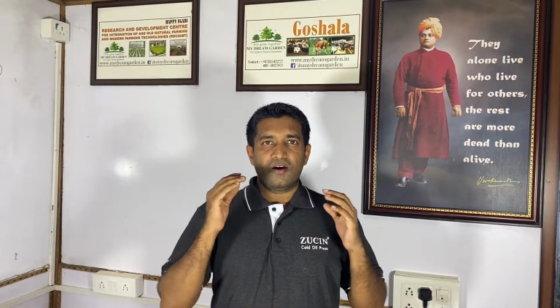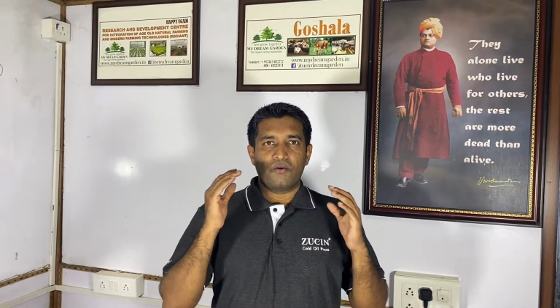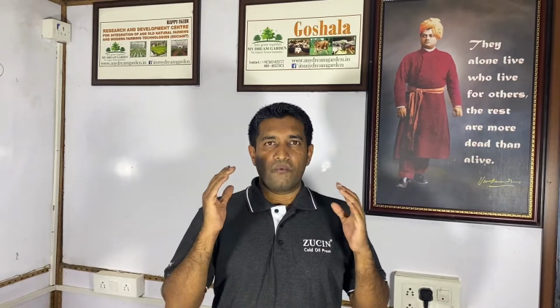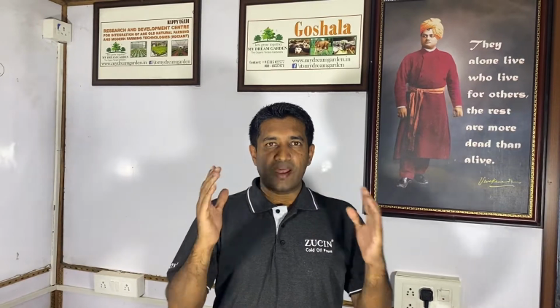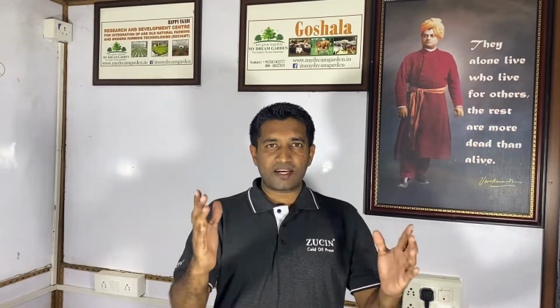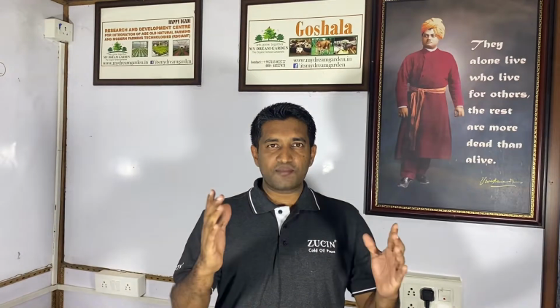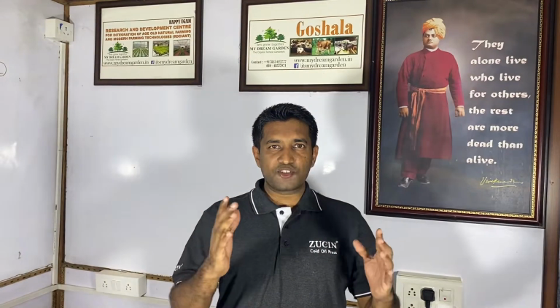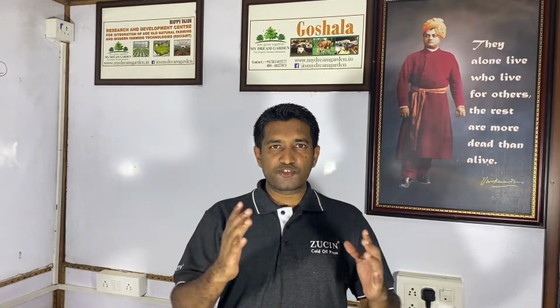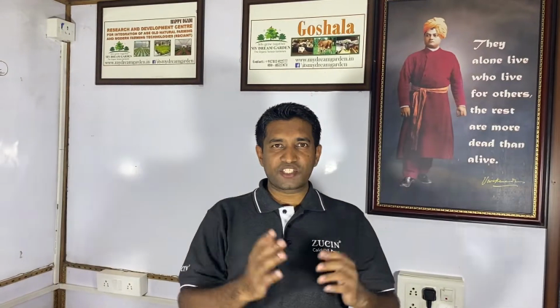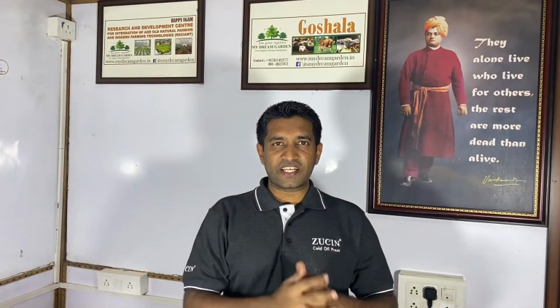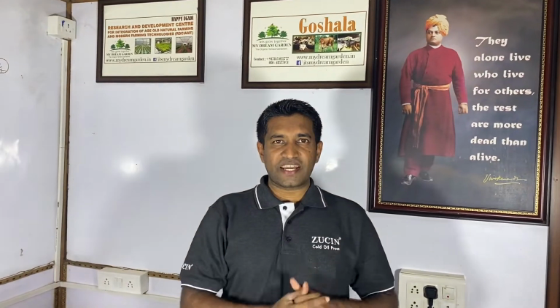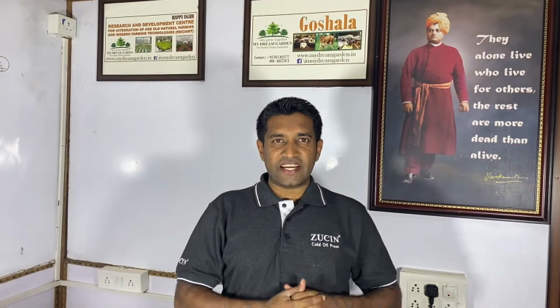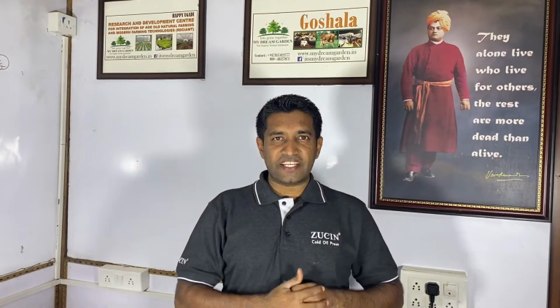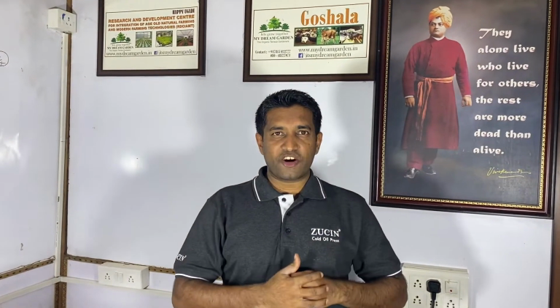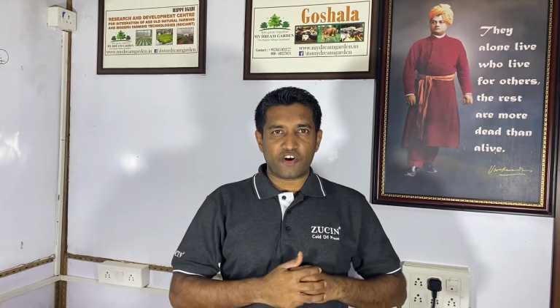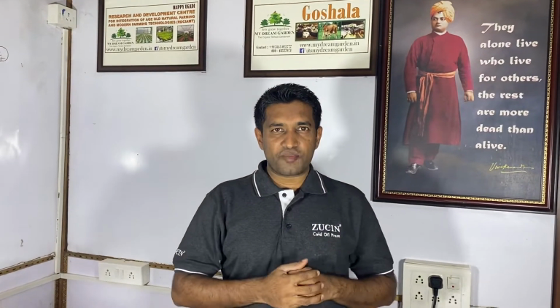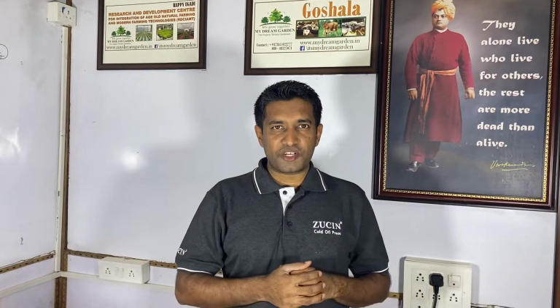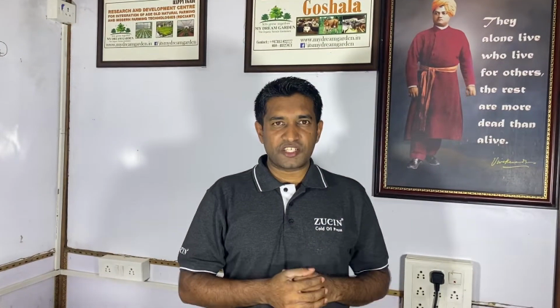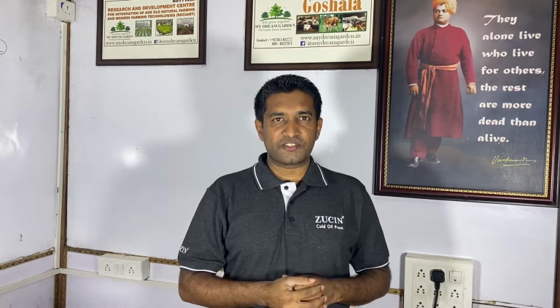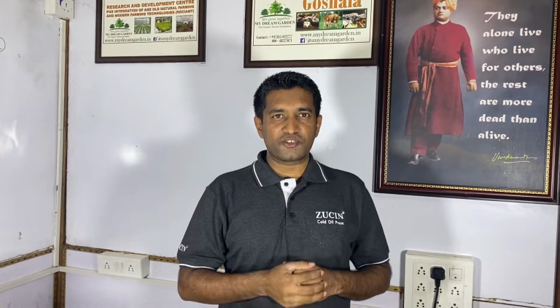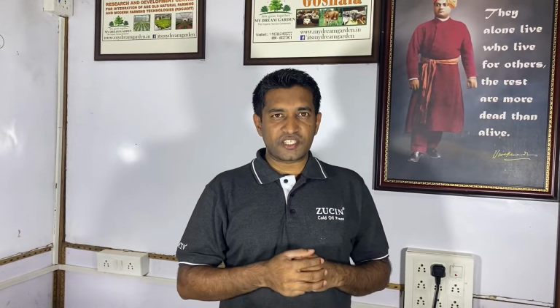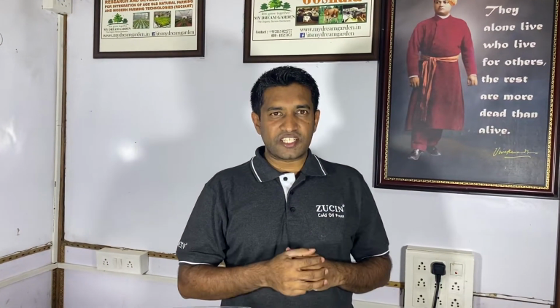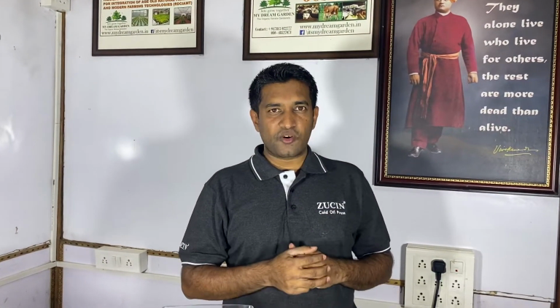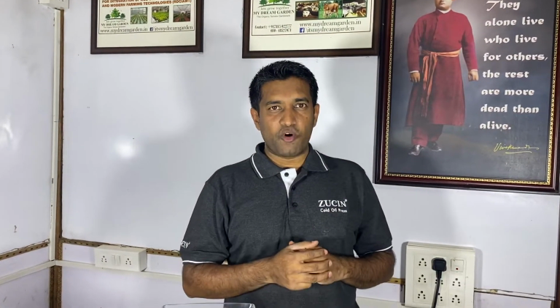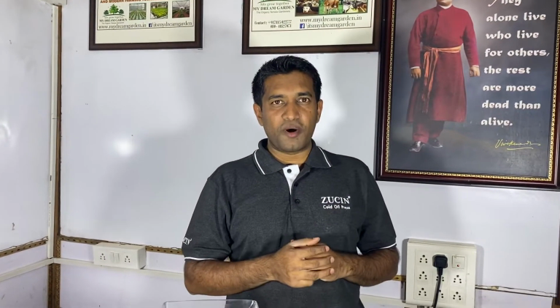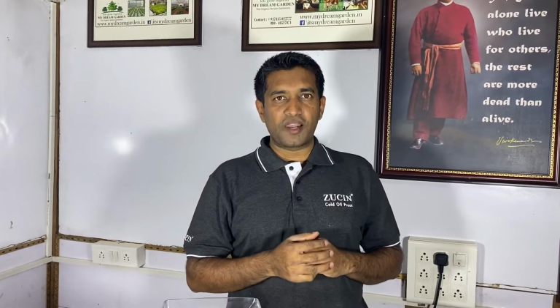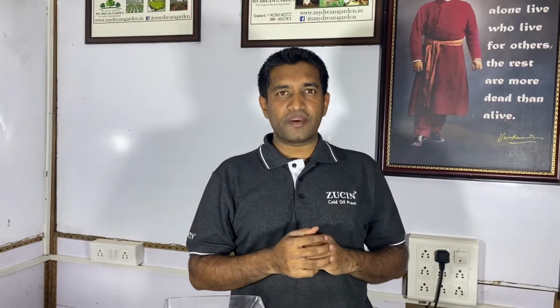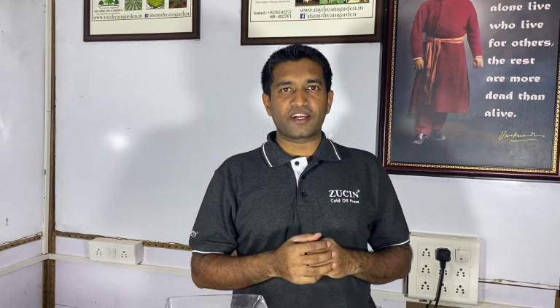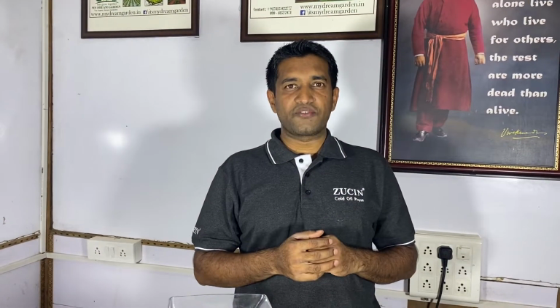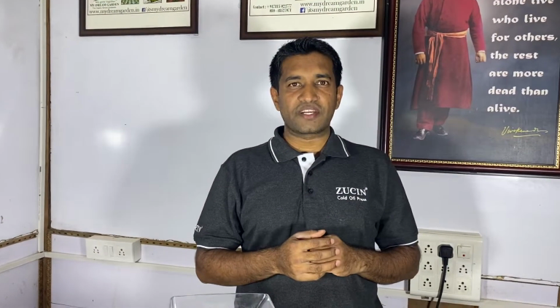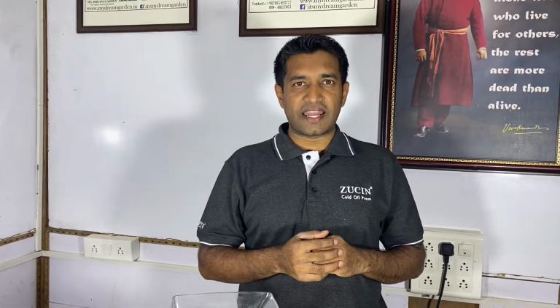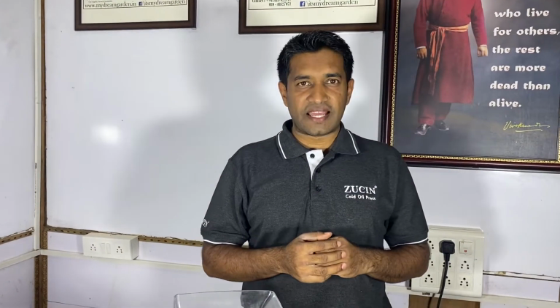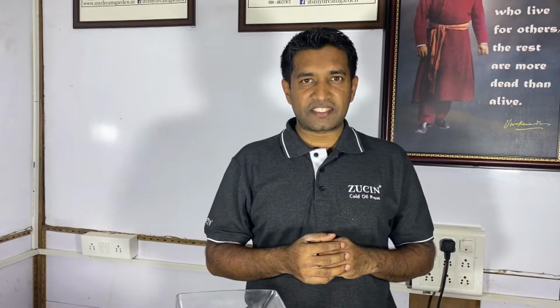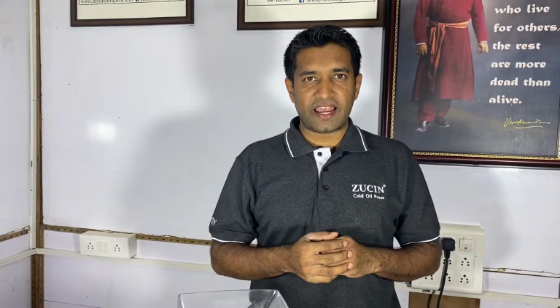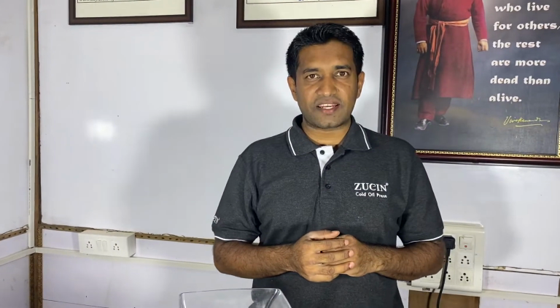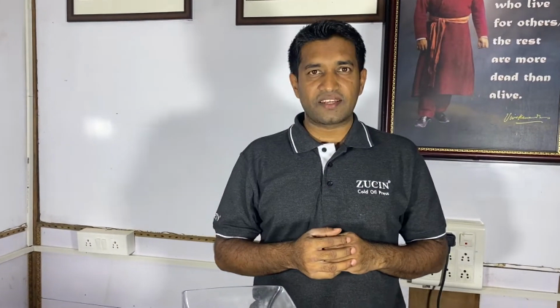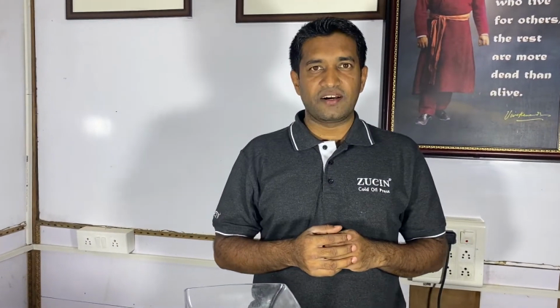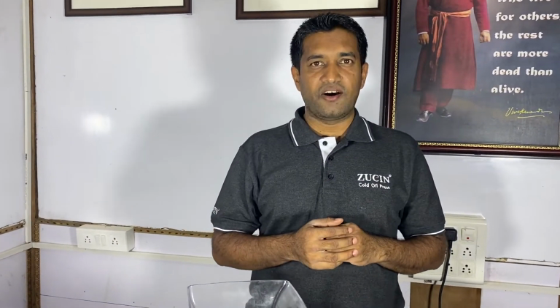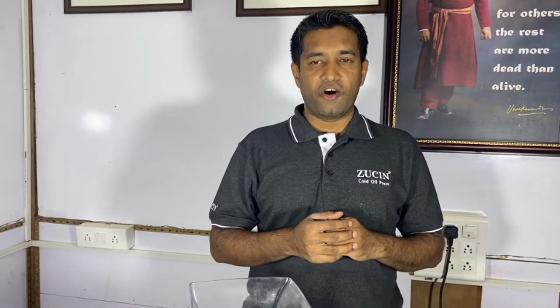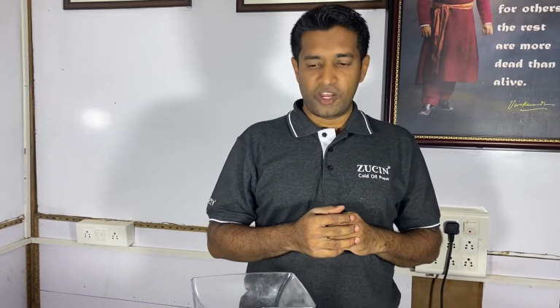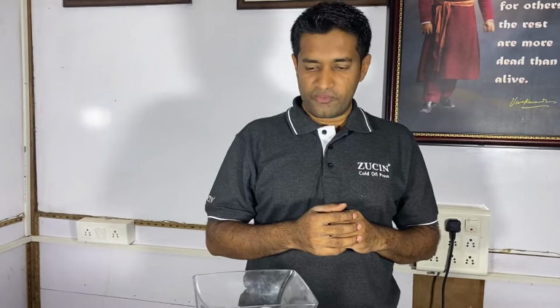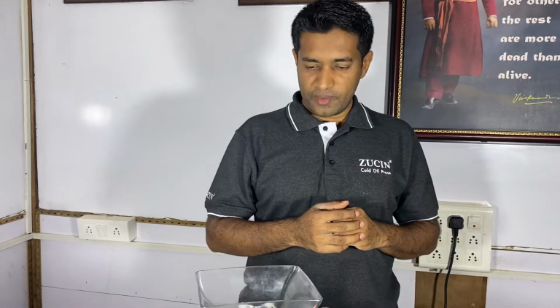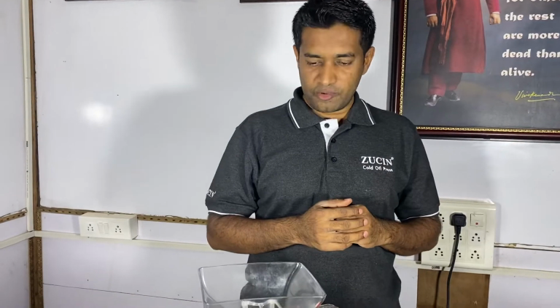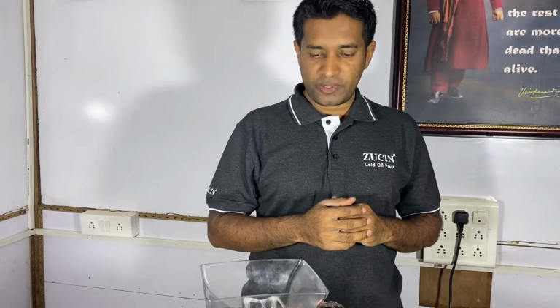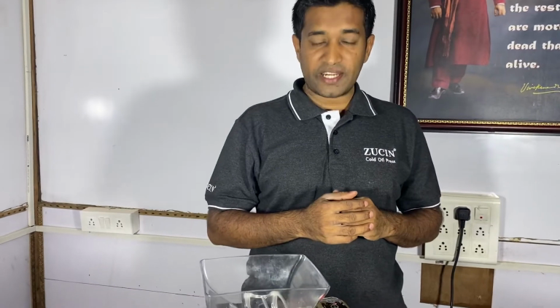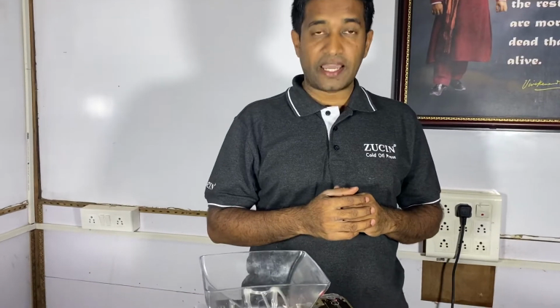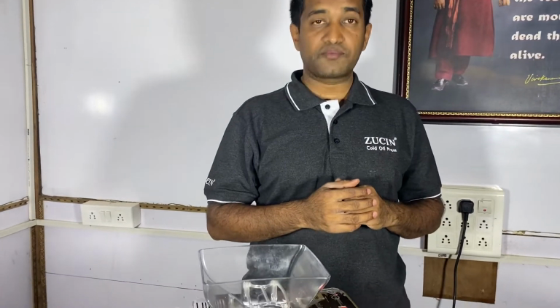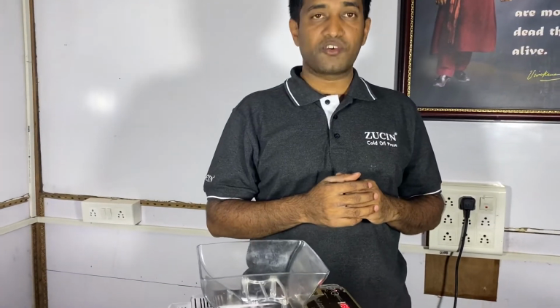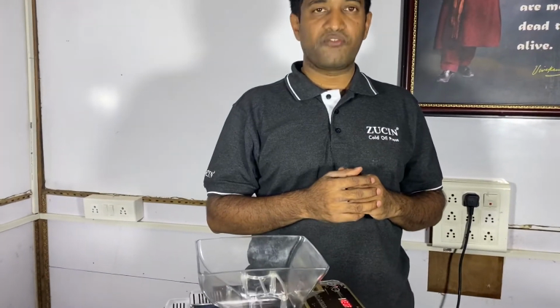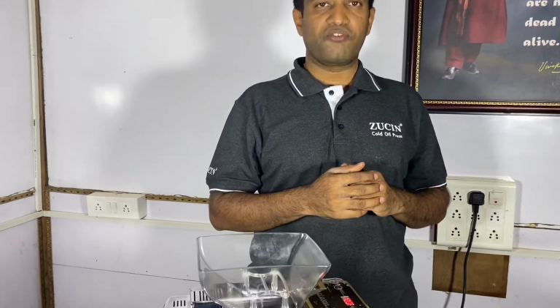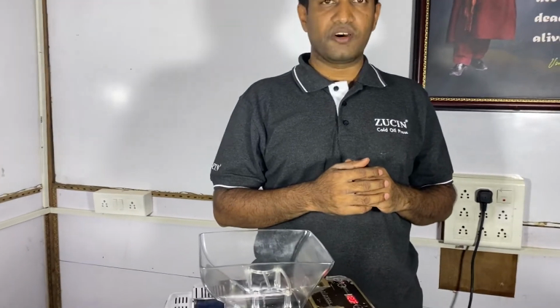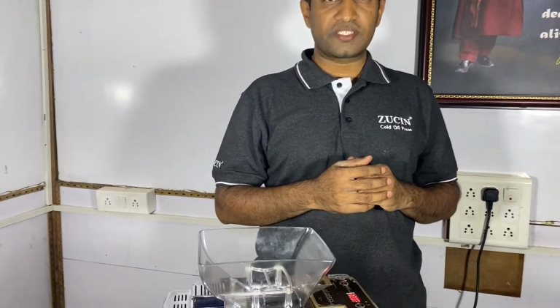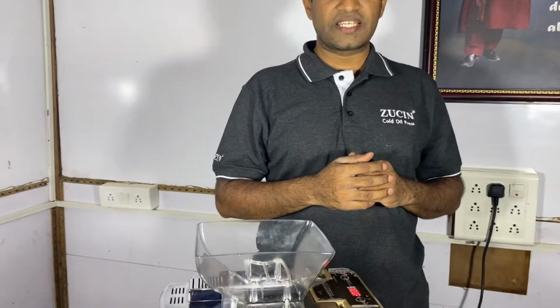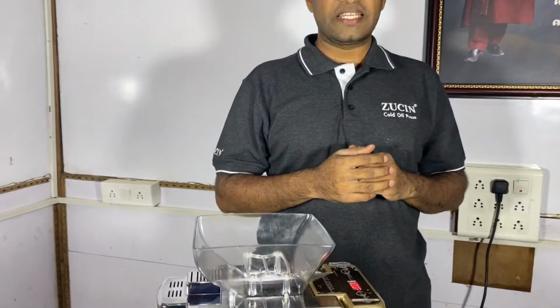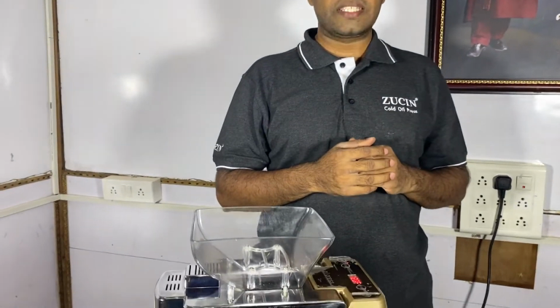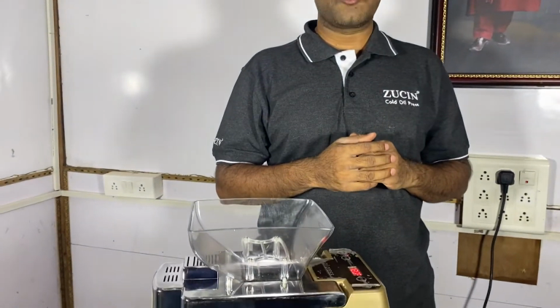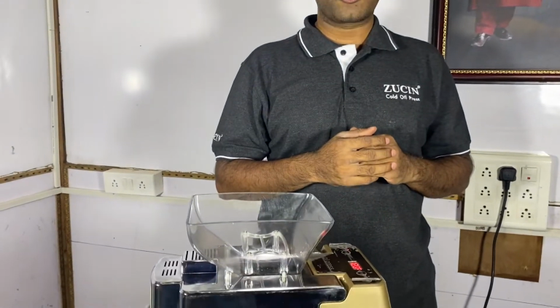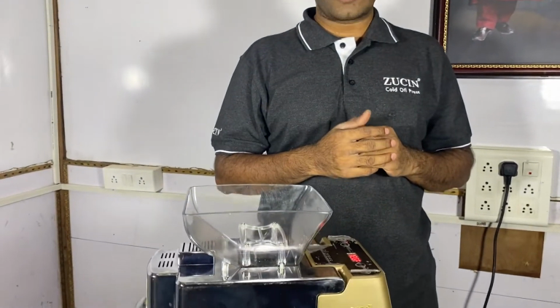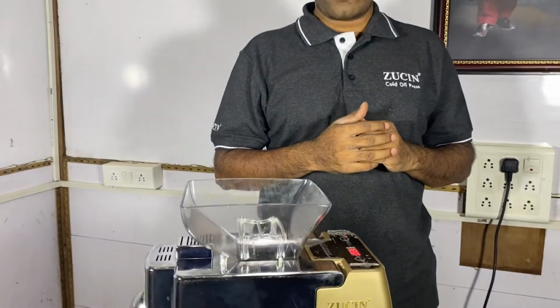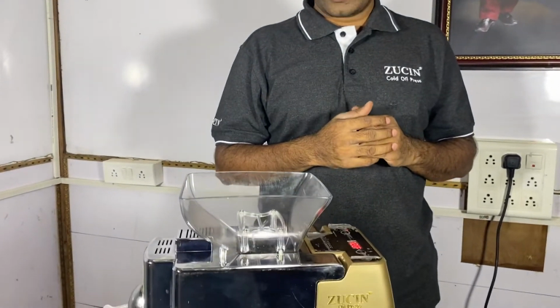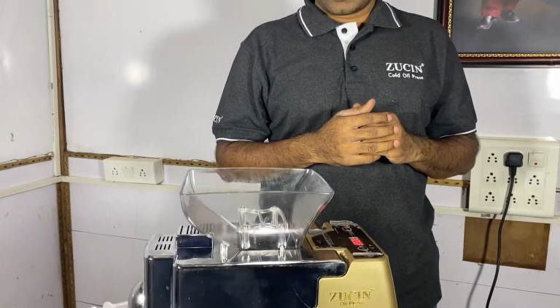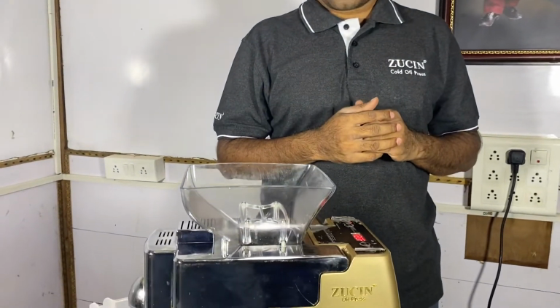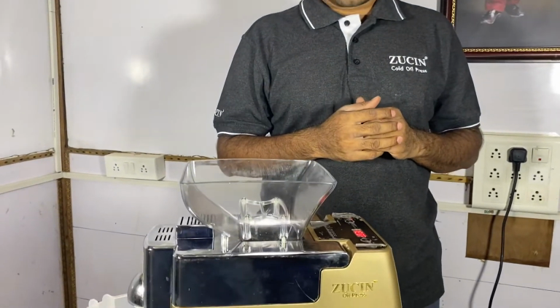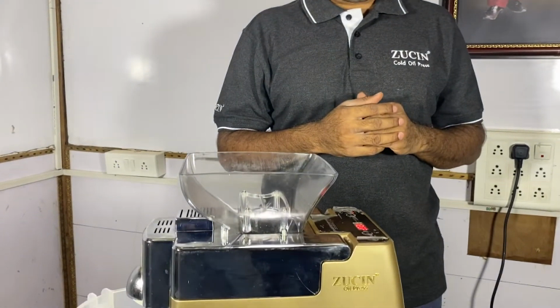Welcome to Zoosin India Corporation. Zoosin is an oil maker. We can extract oil from more than 20 types of seeds.